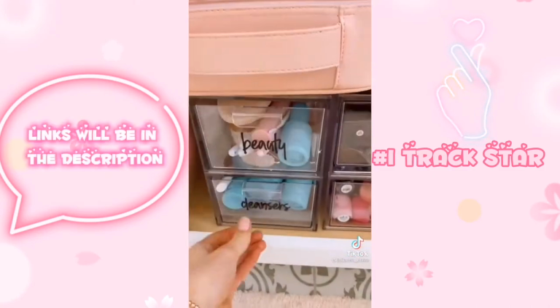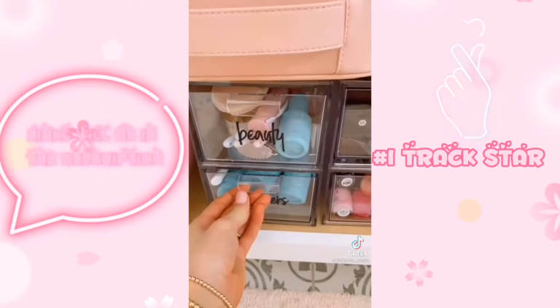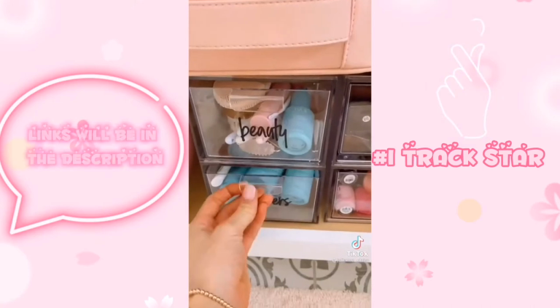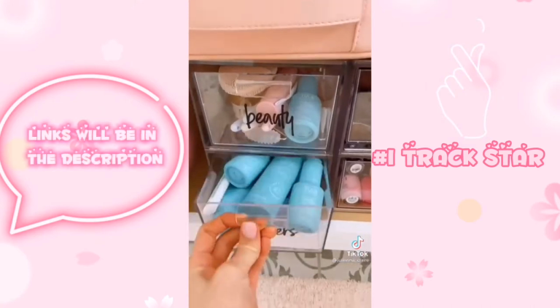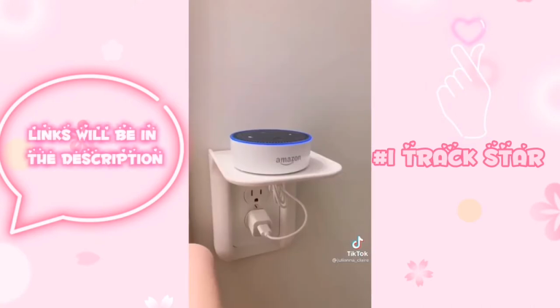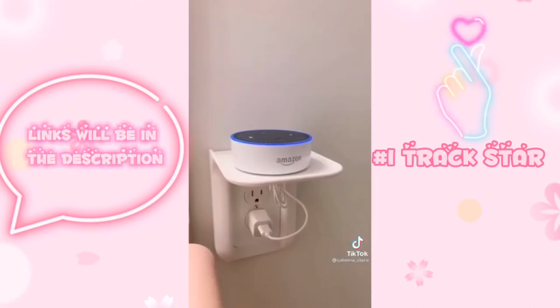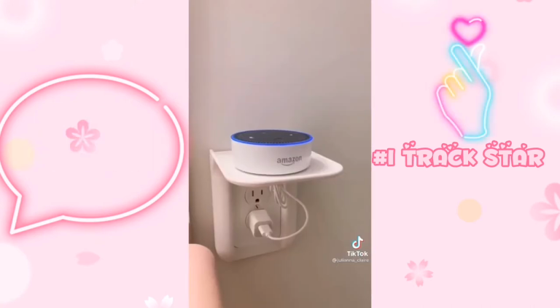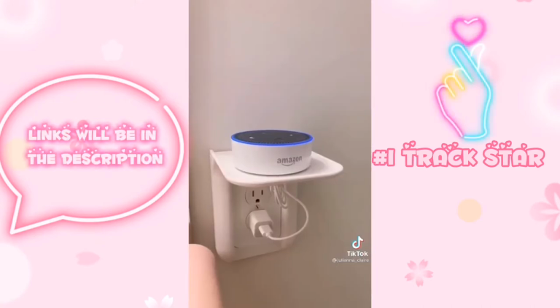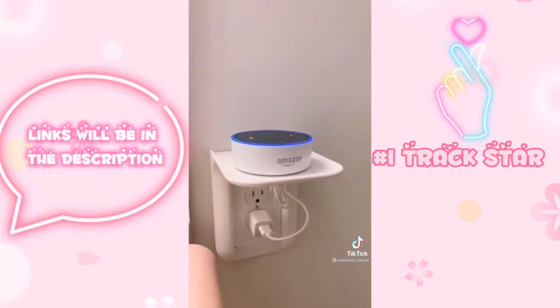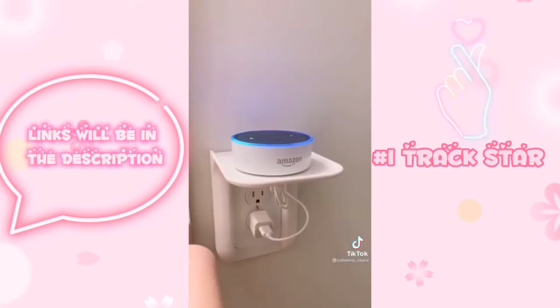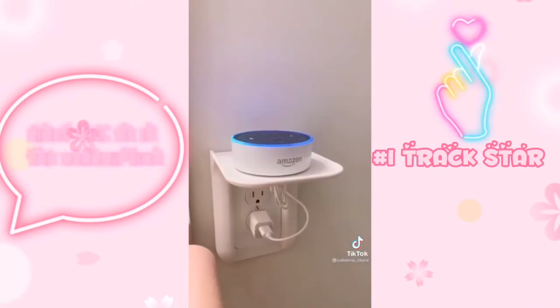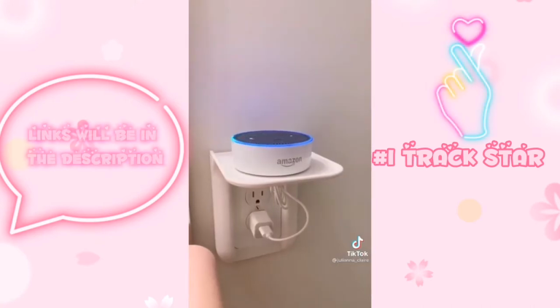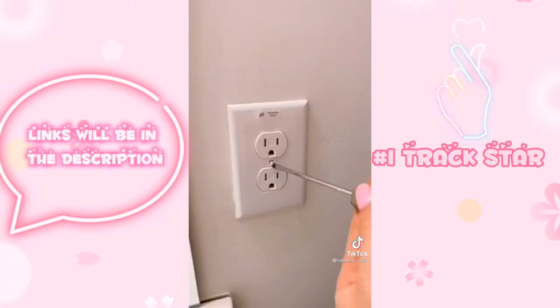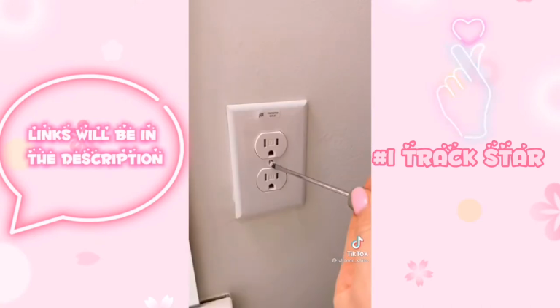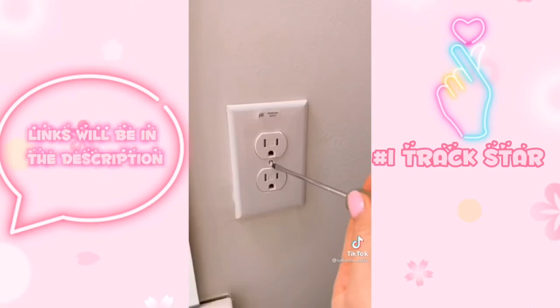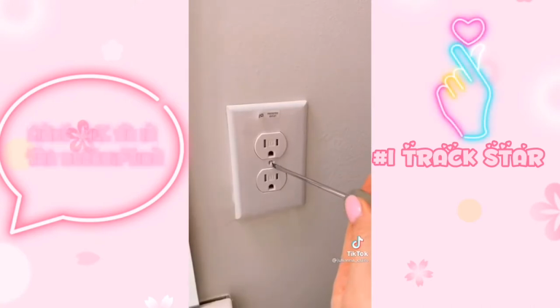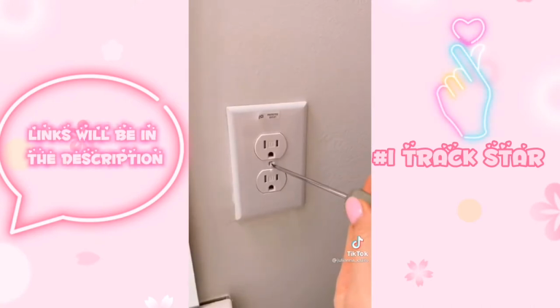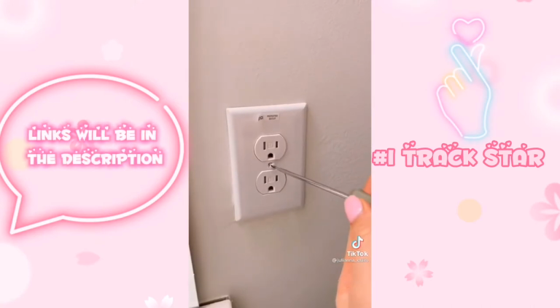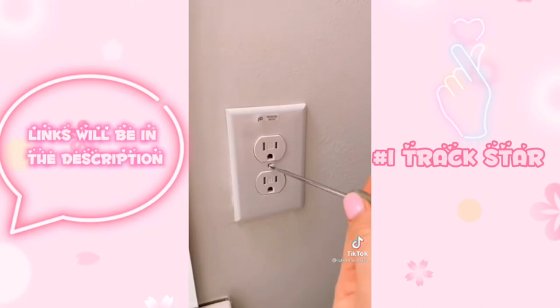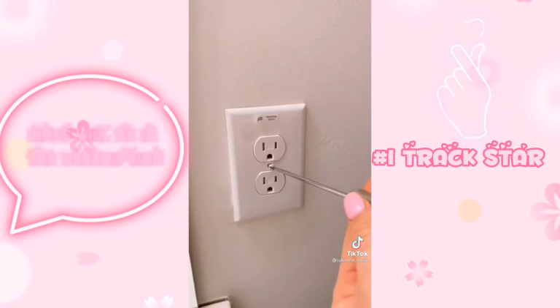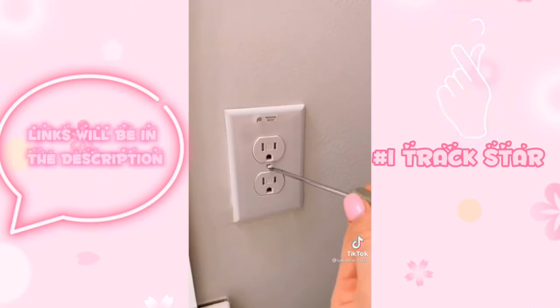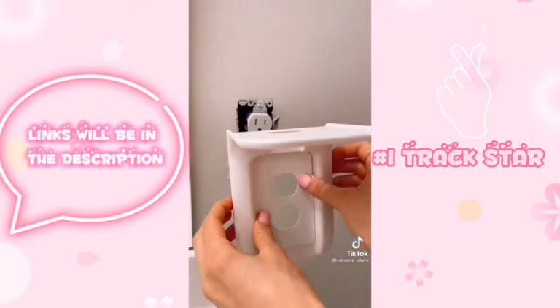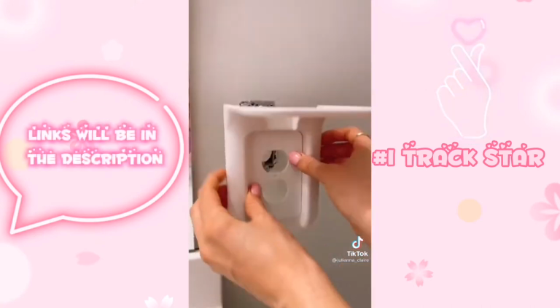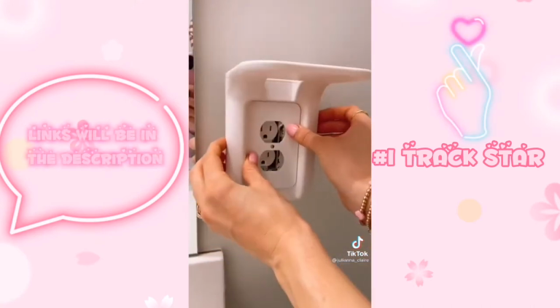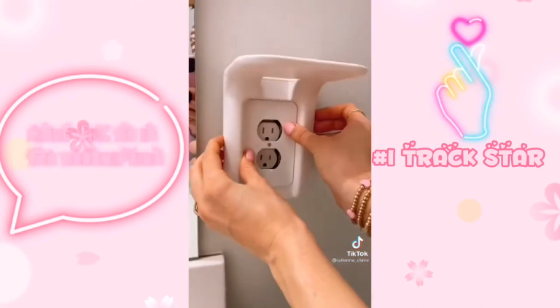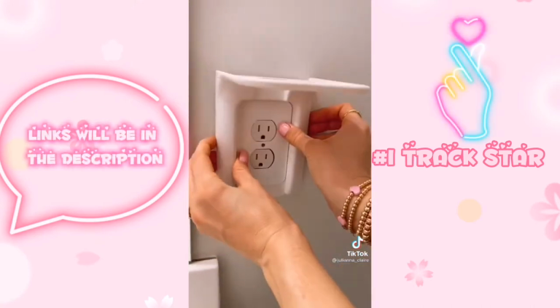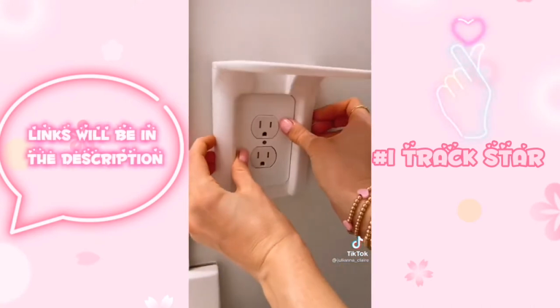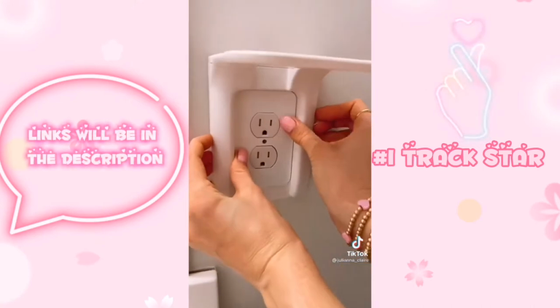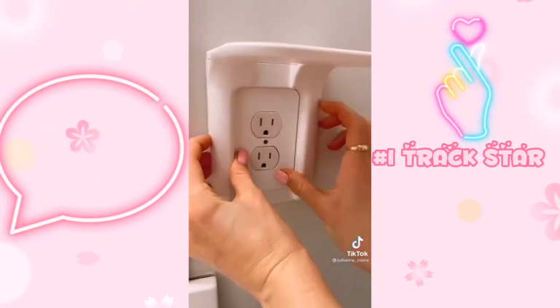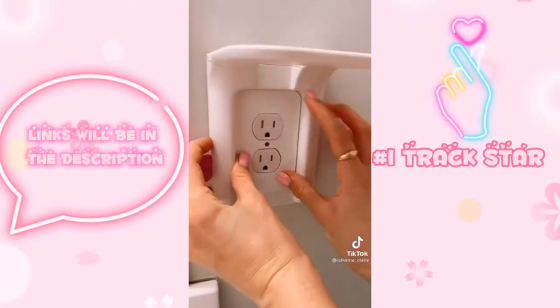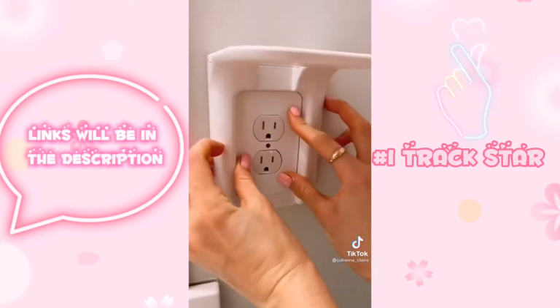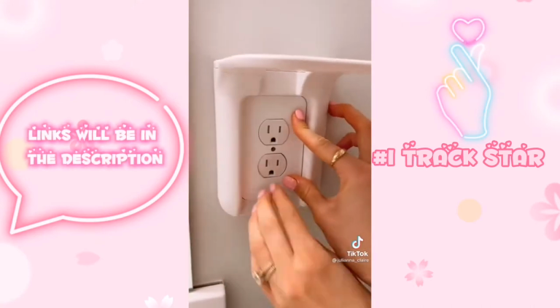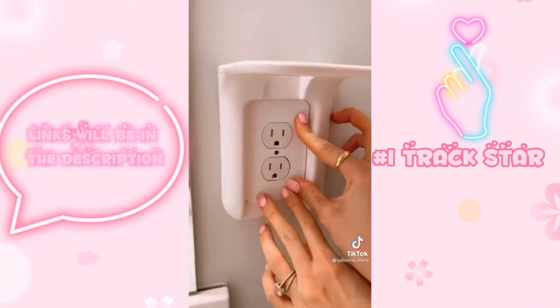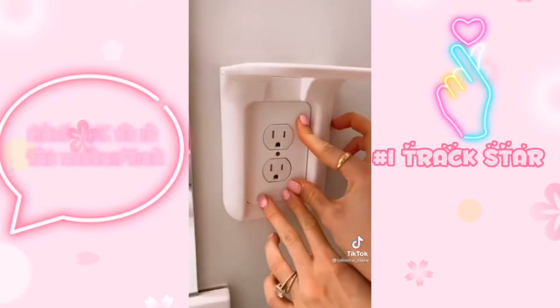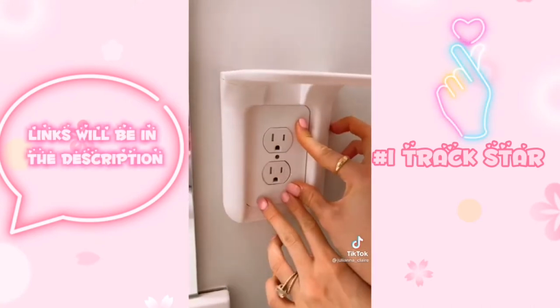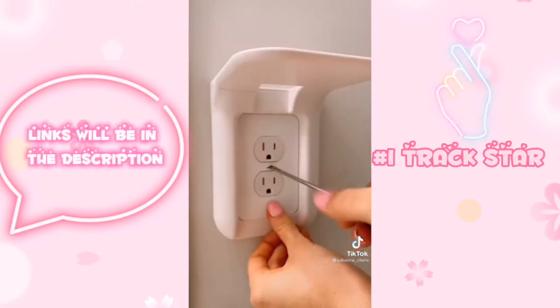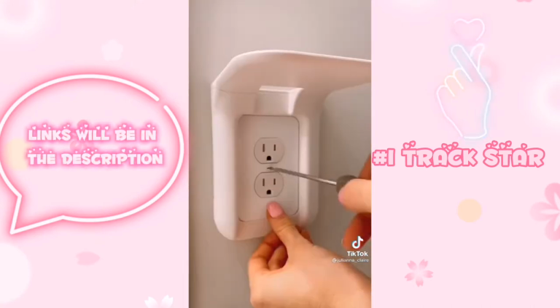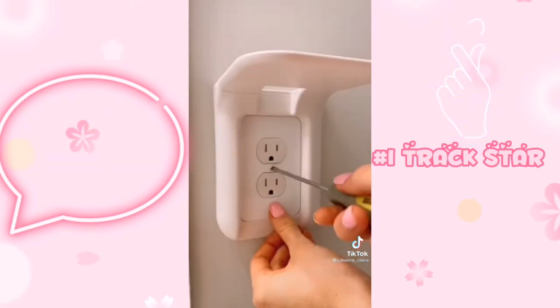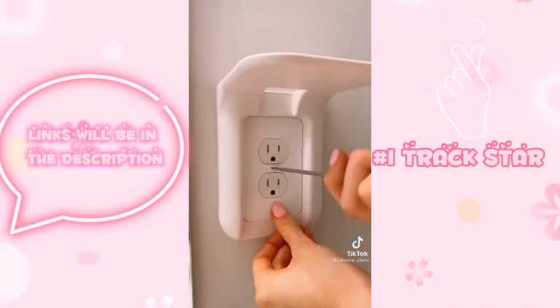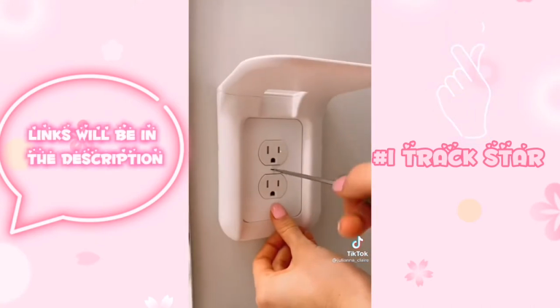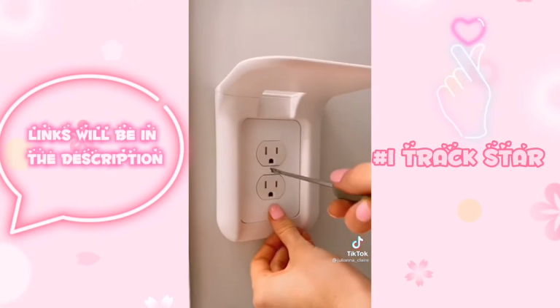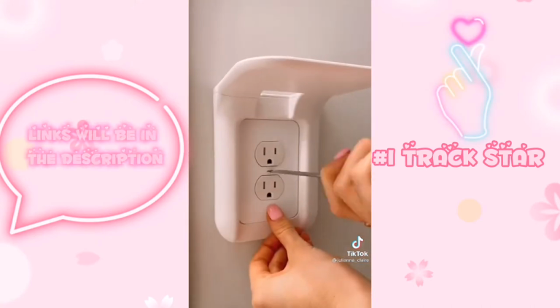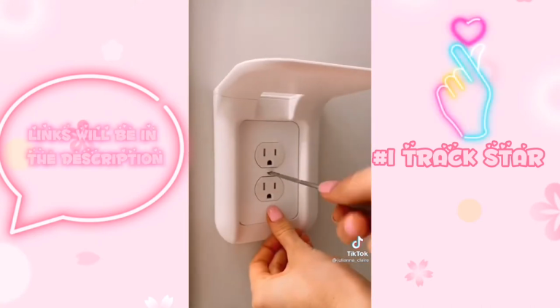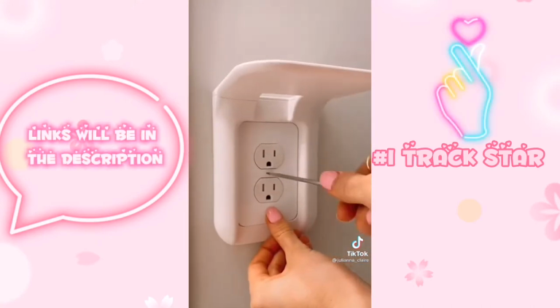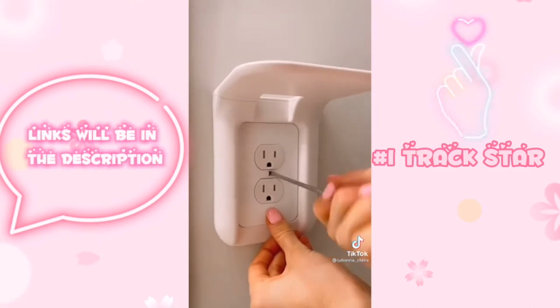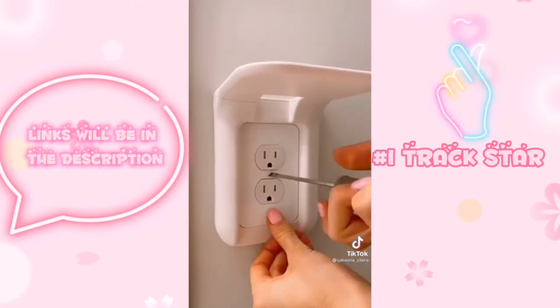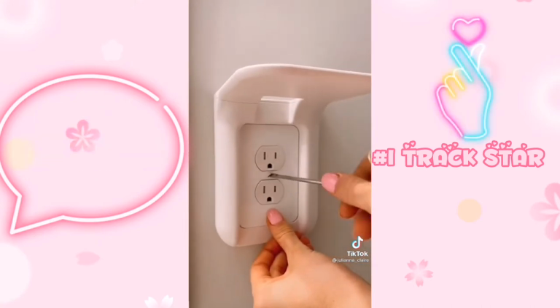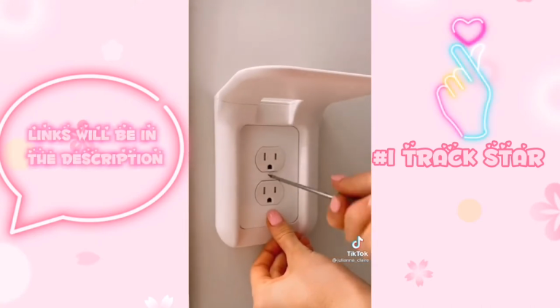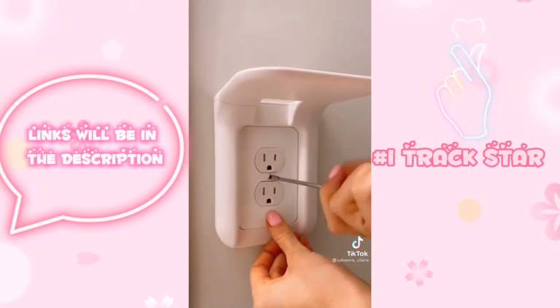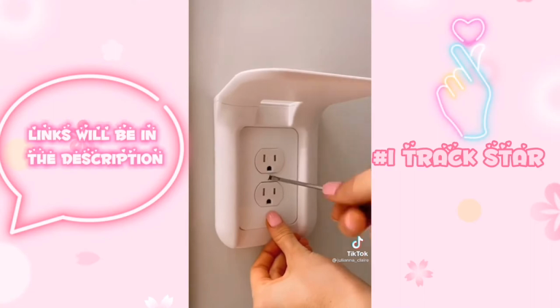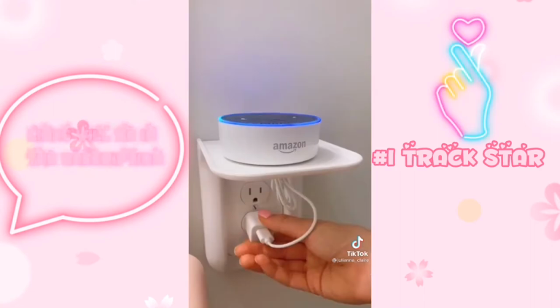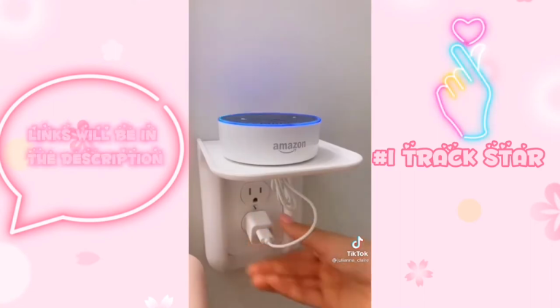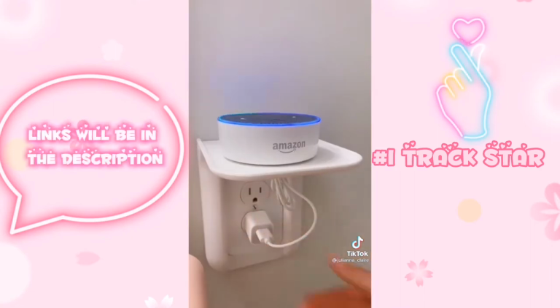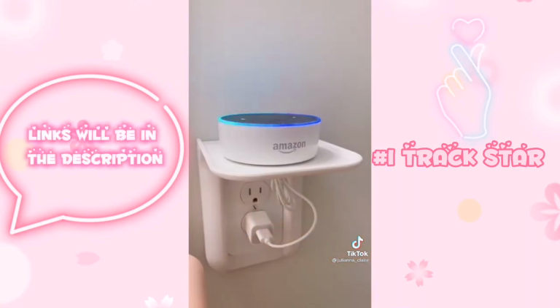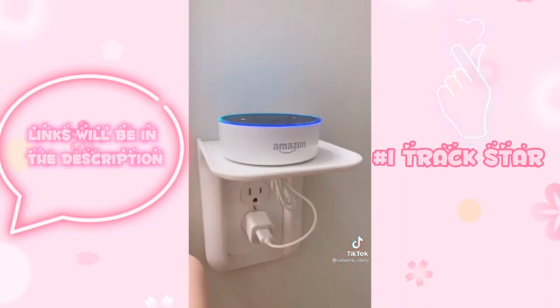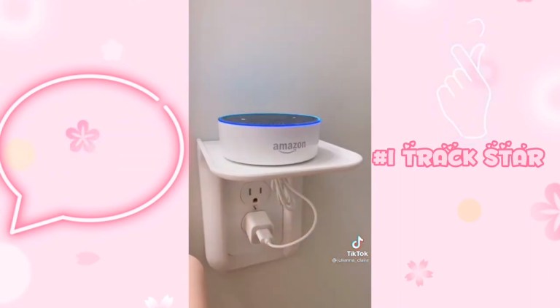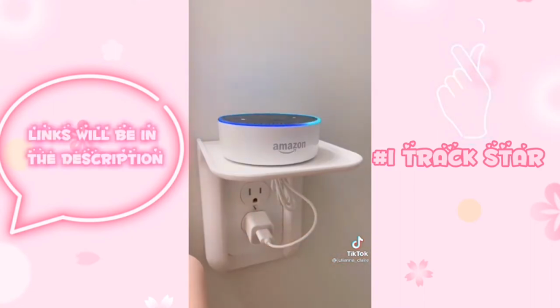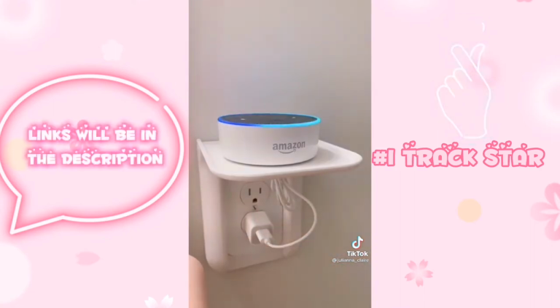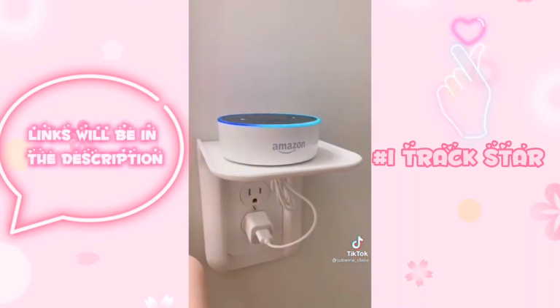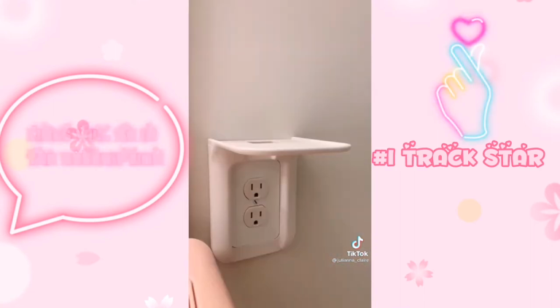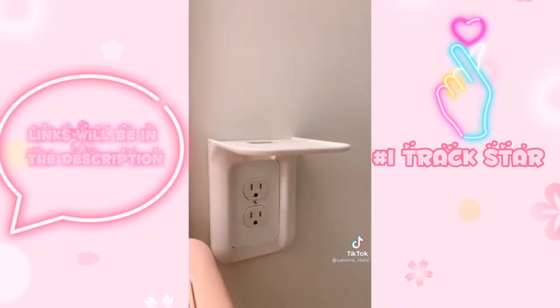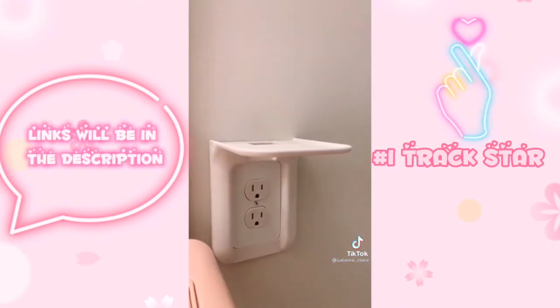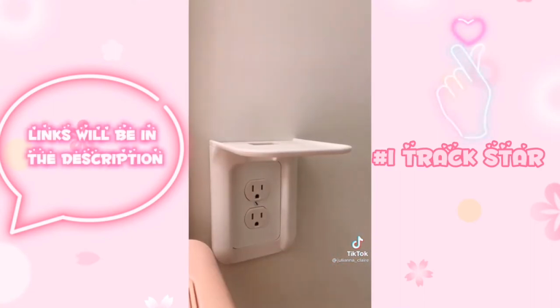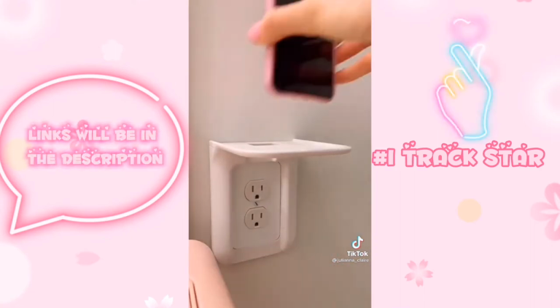This outlet shelf holds items such as your phone, Alexa, or a speaker that you don't want near your sink or taking up space on the counter. It takes seconds to install.